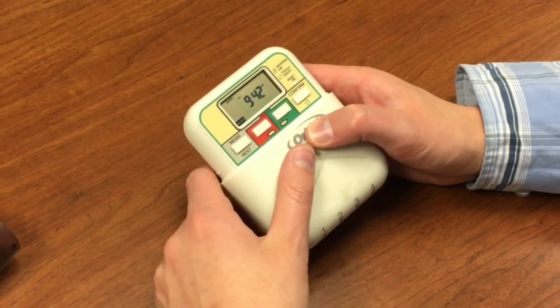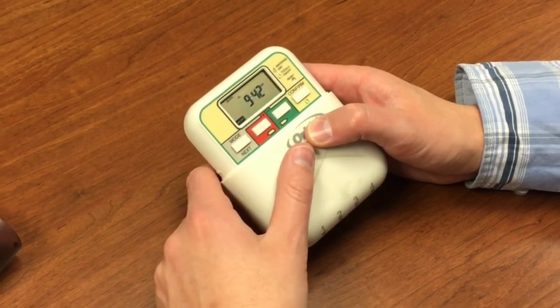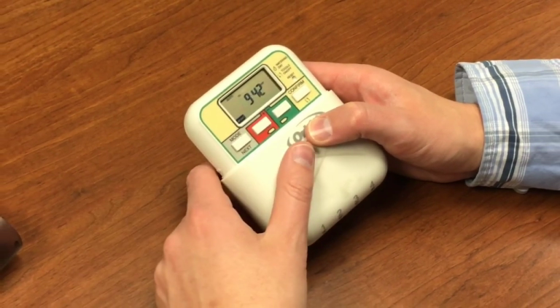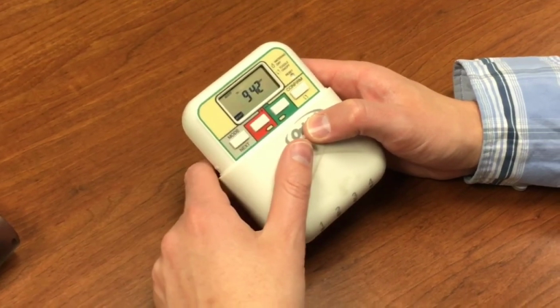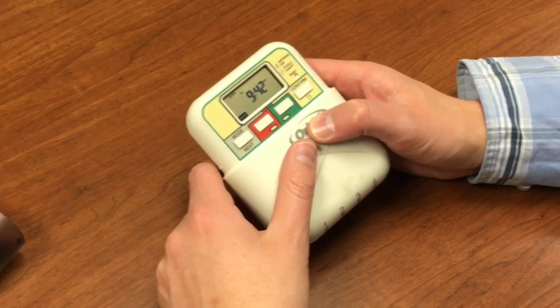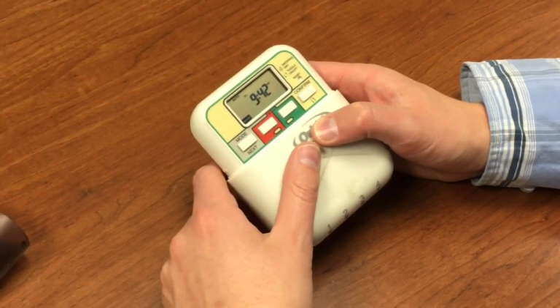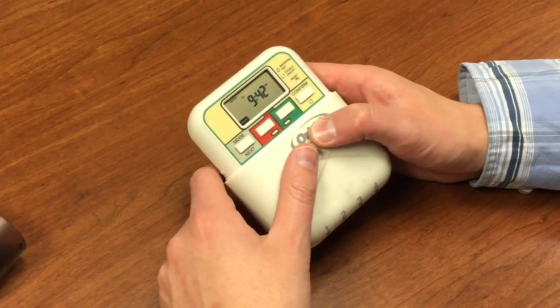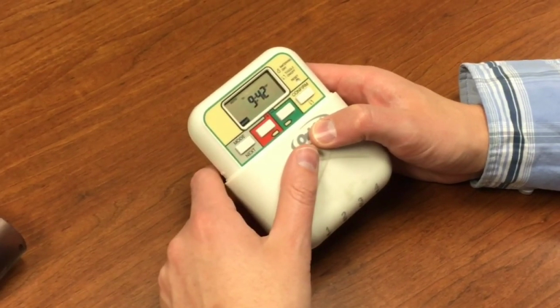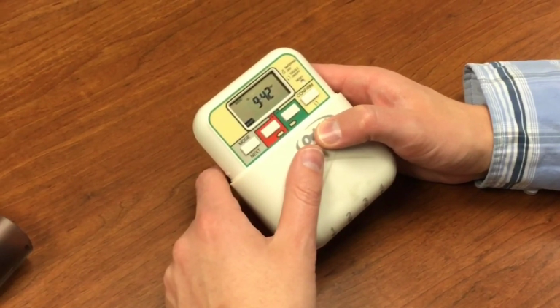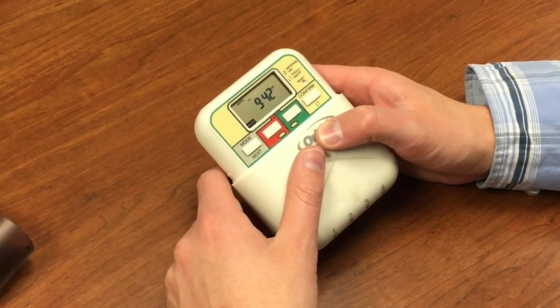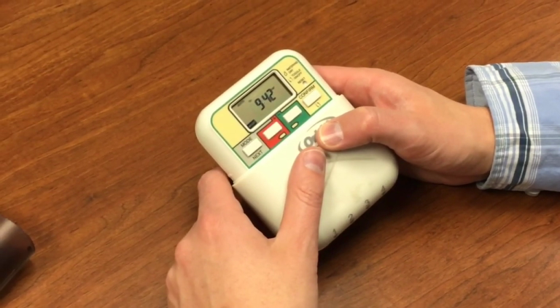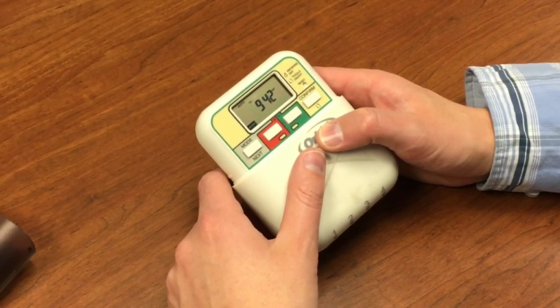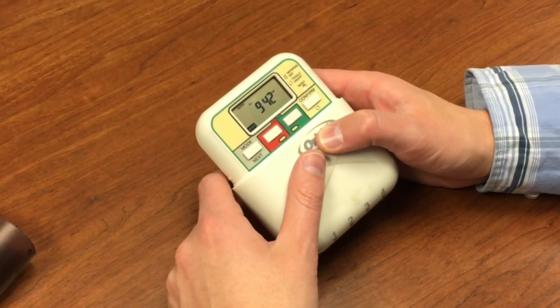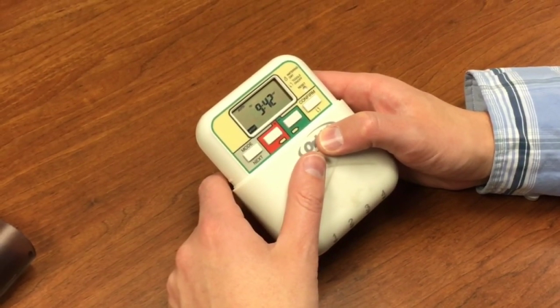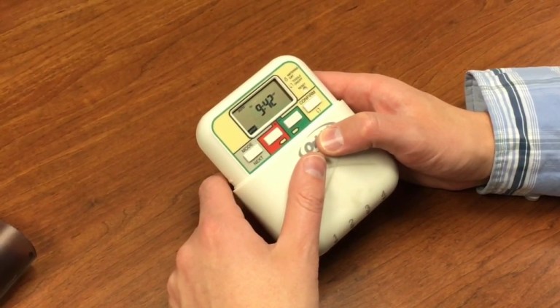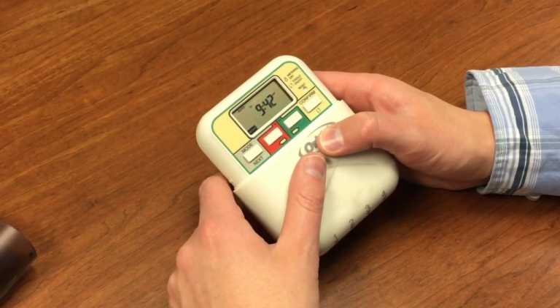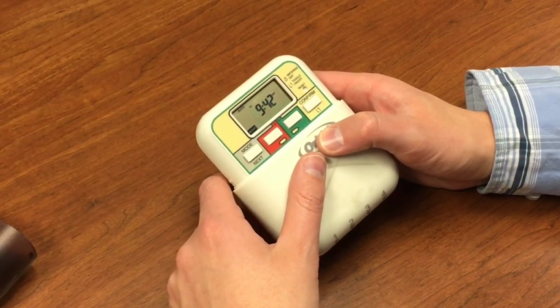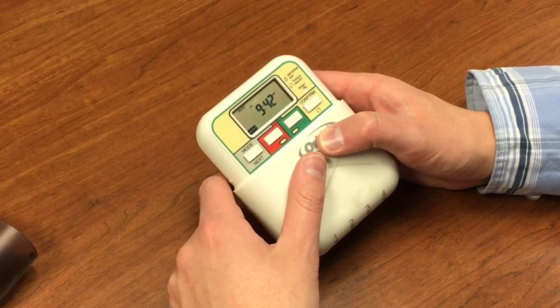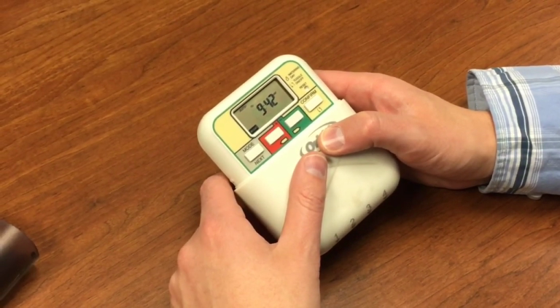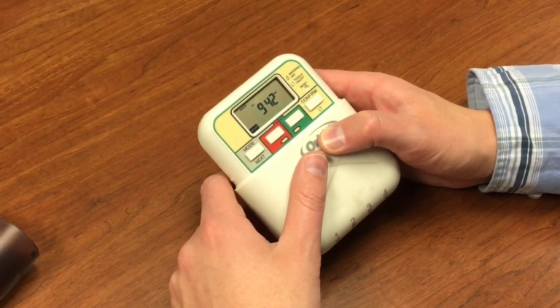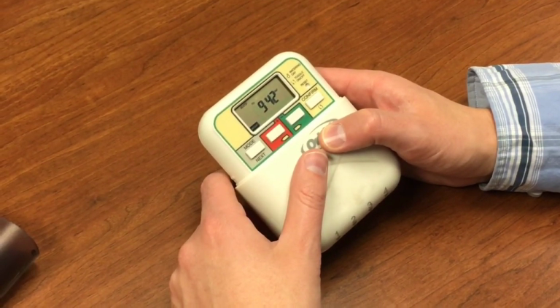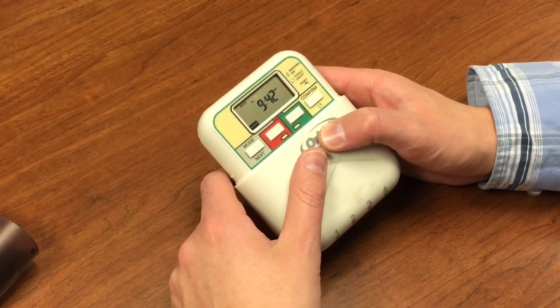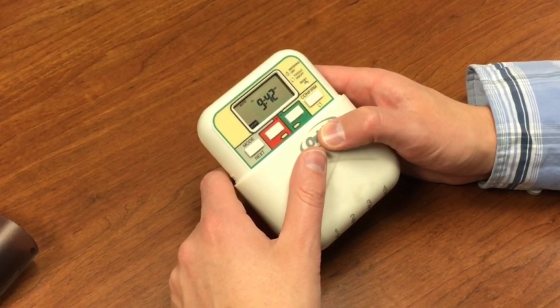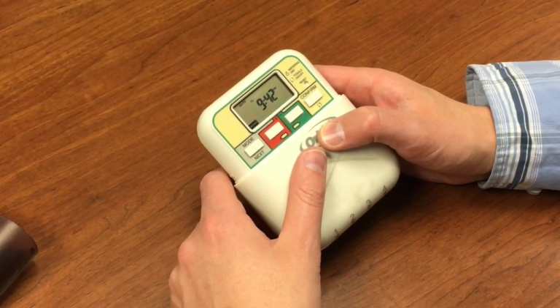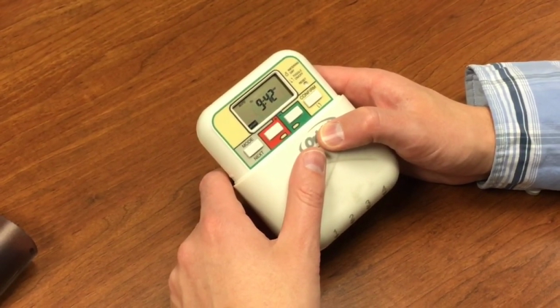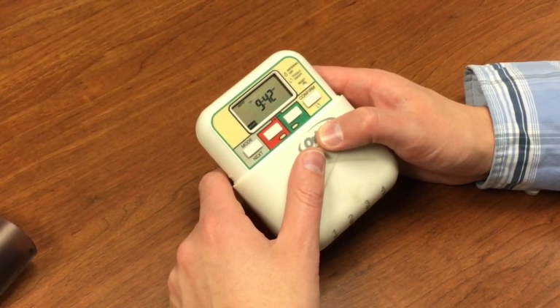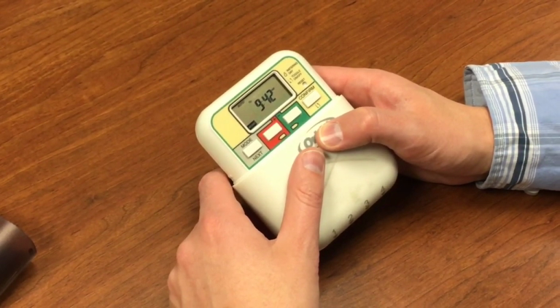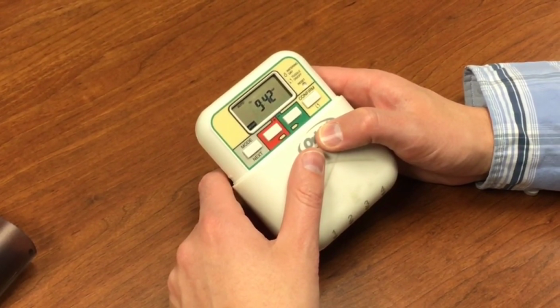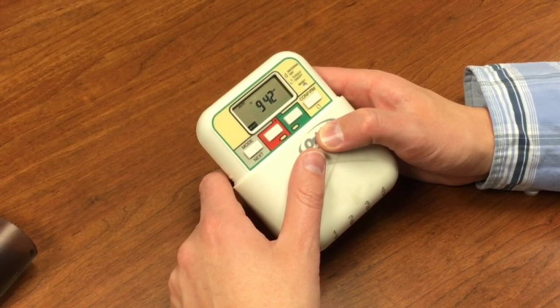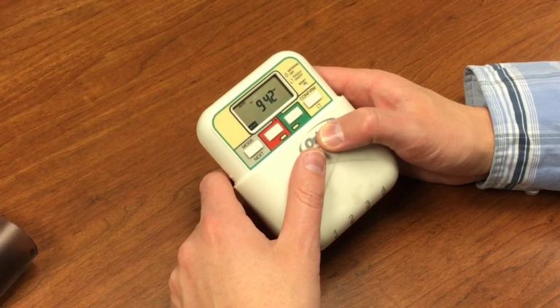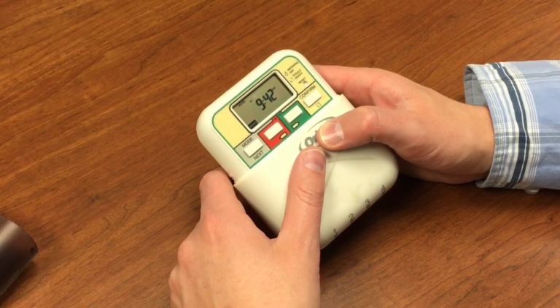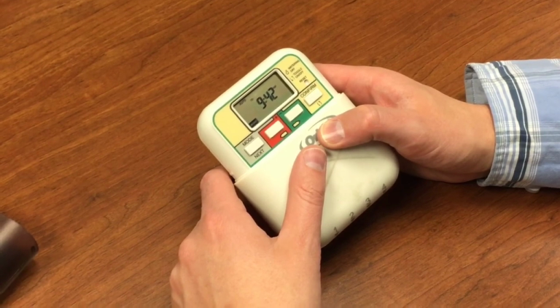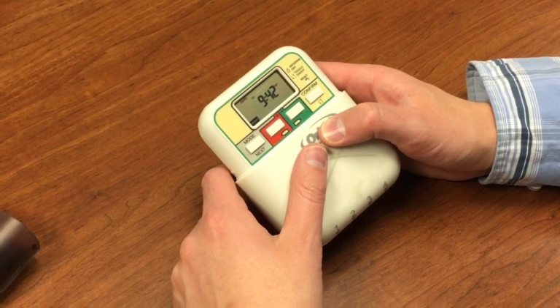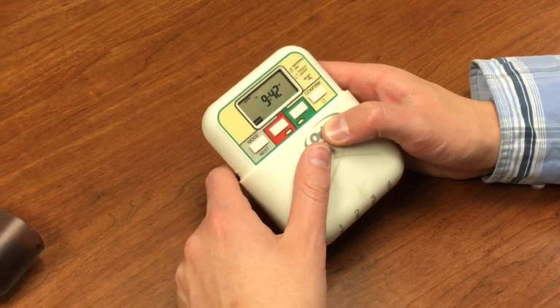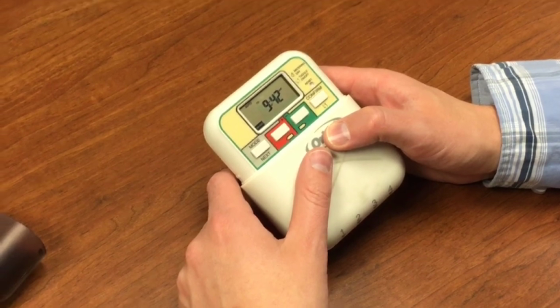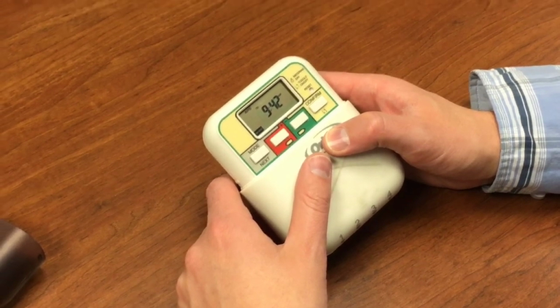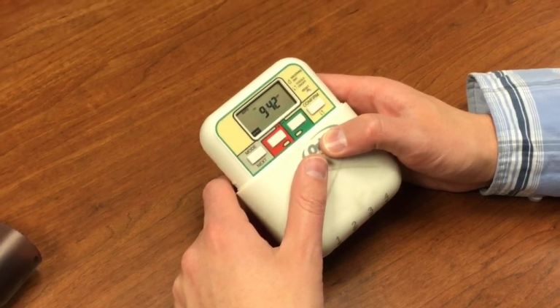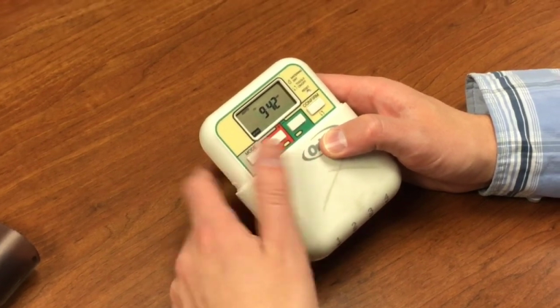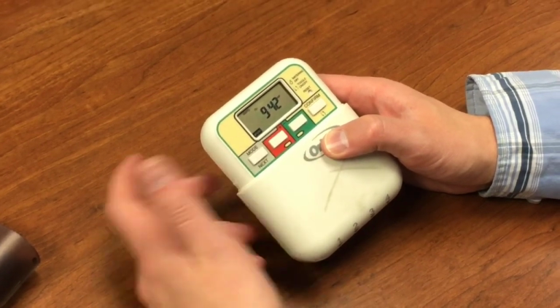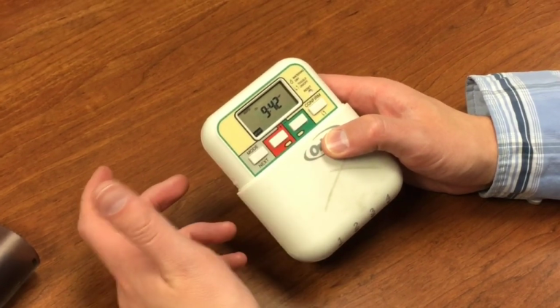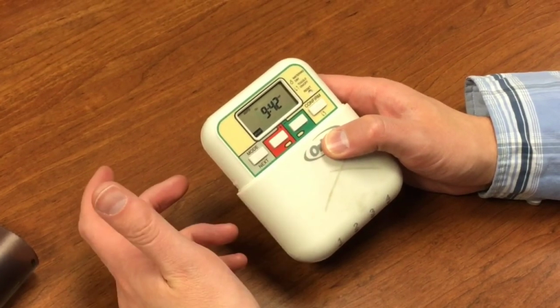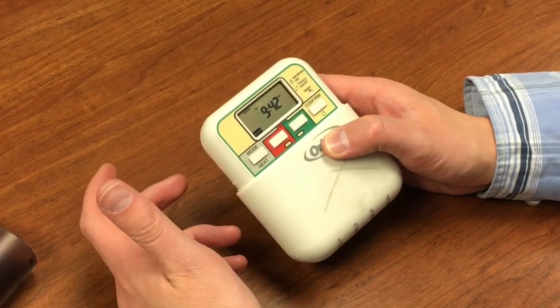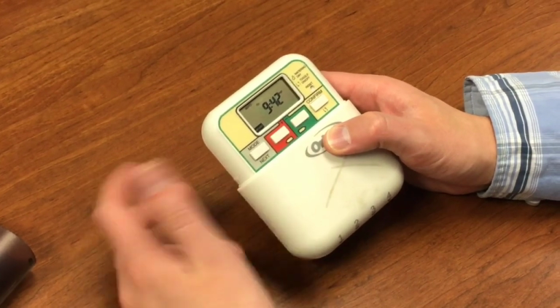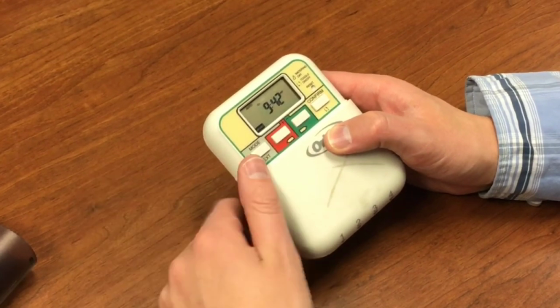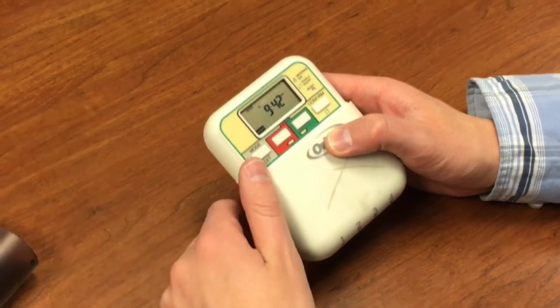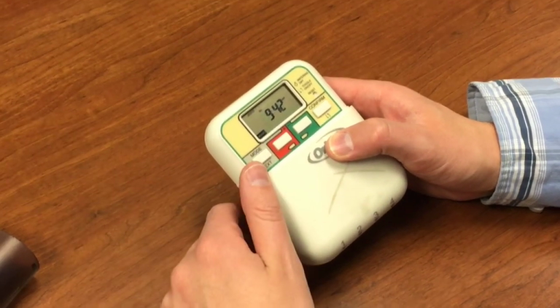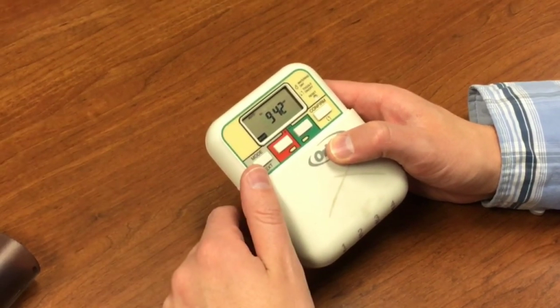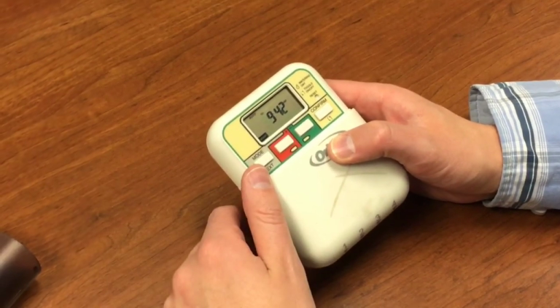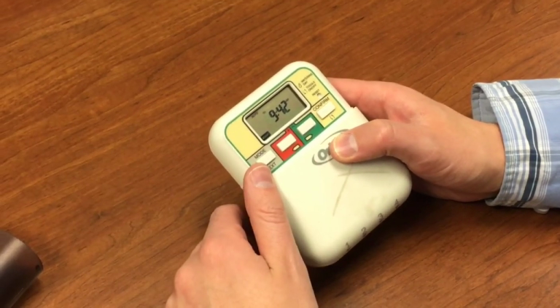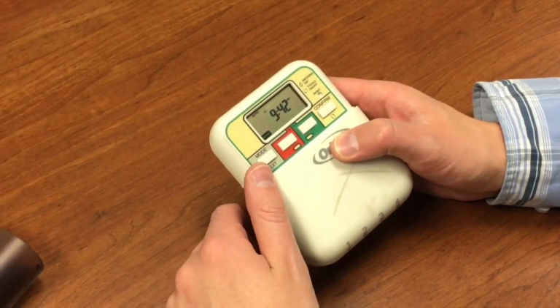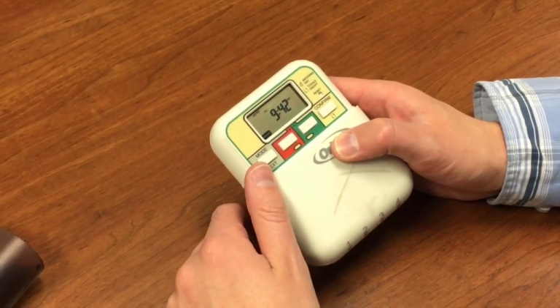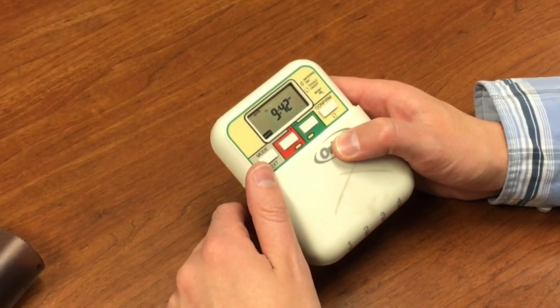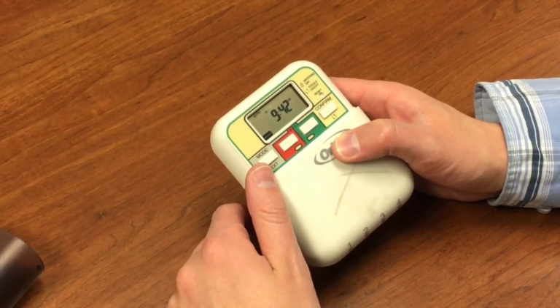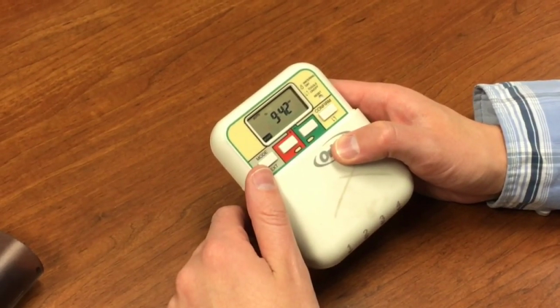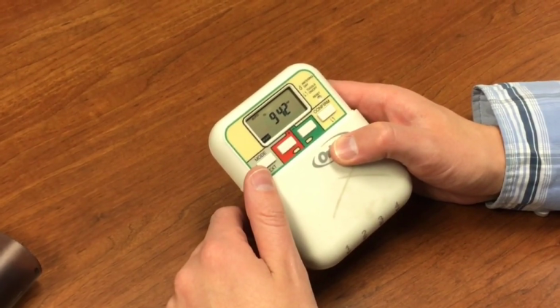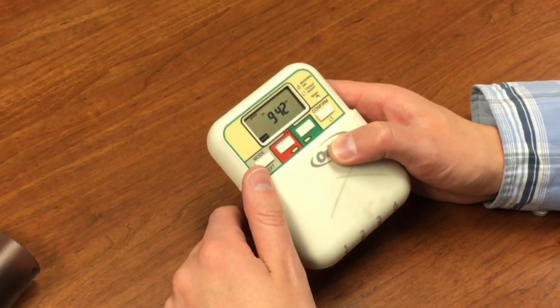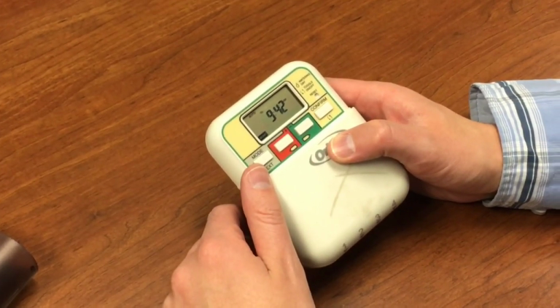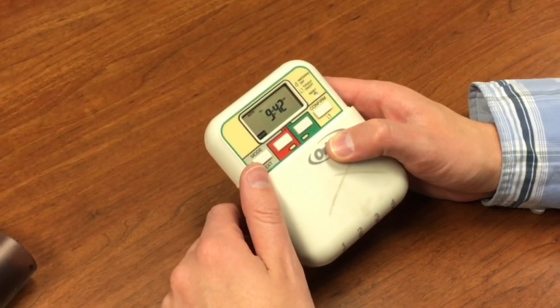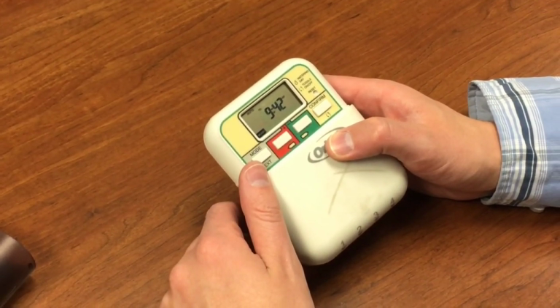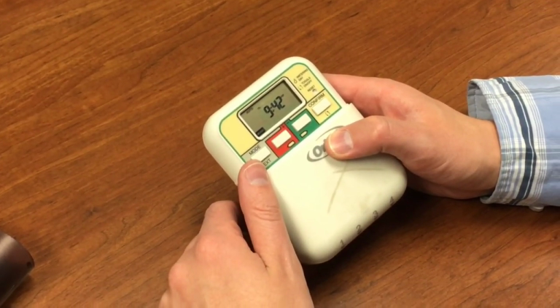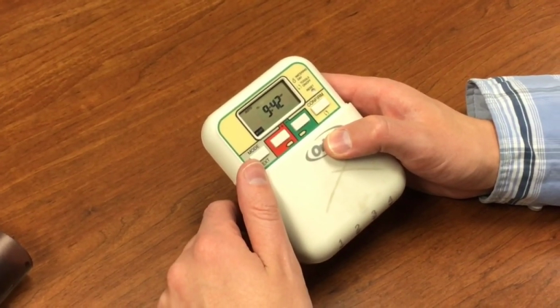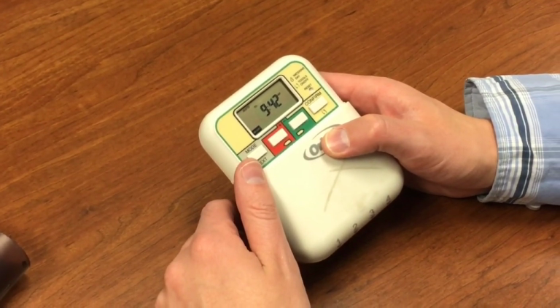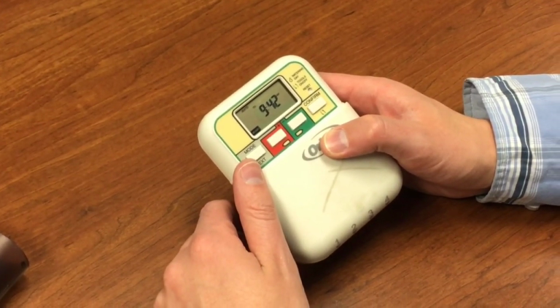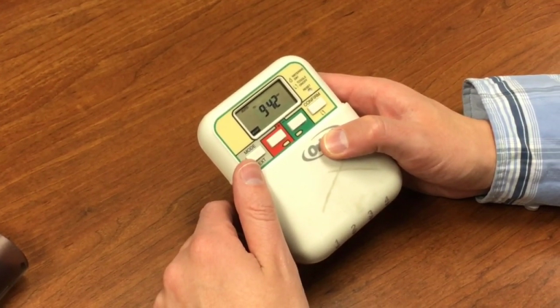So that's how you set this timer up — pretty simple. If you have any questions, please let us know in the comments and we'd be happy to help.